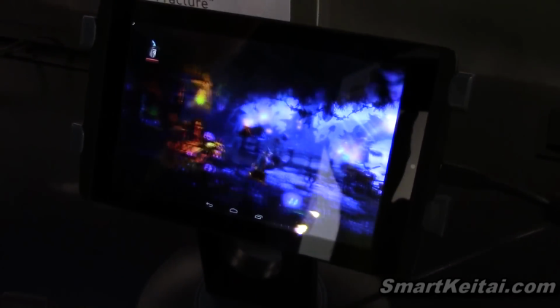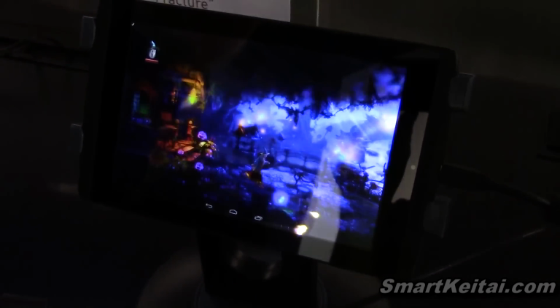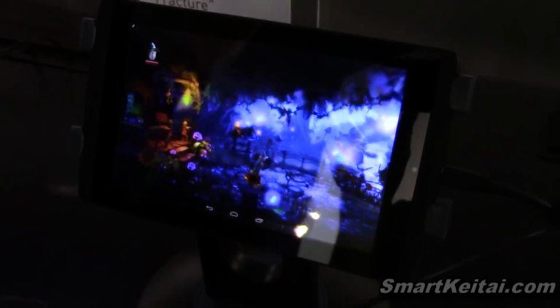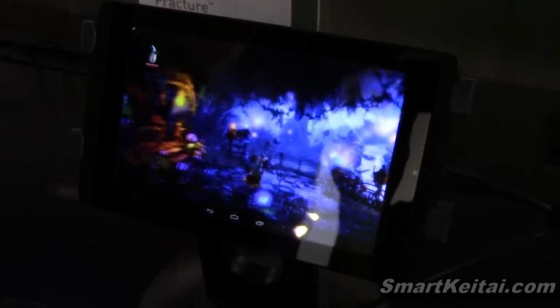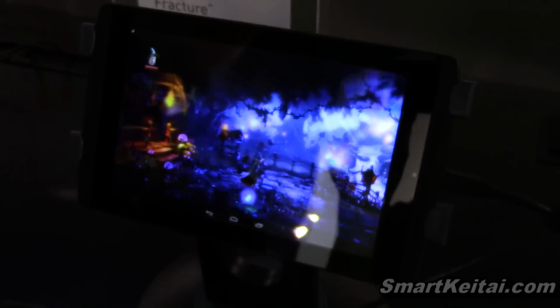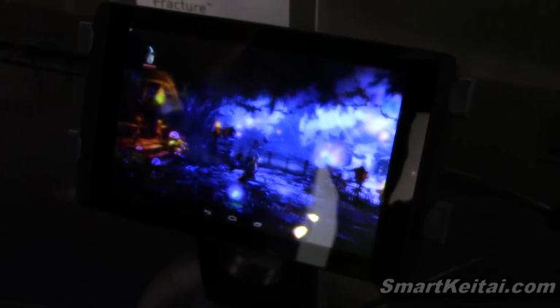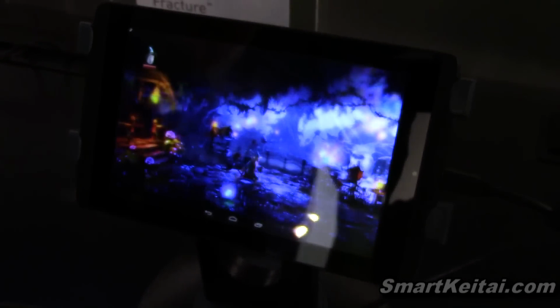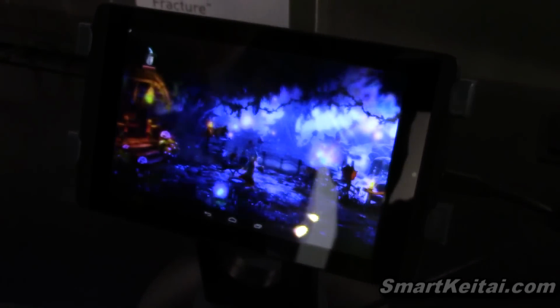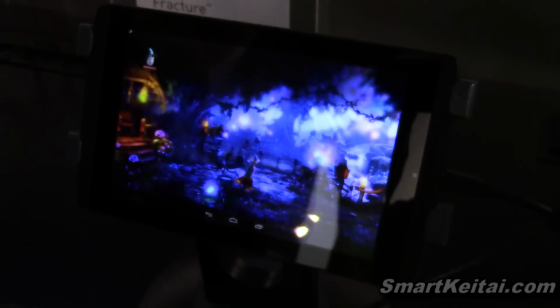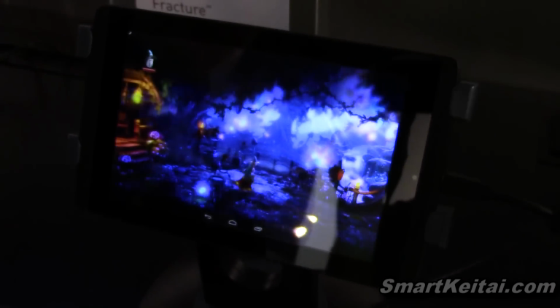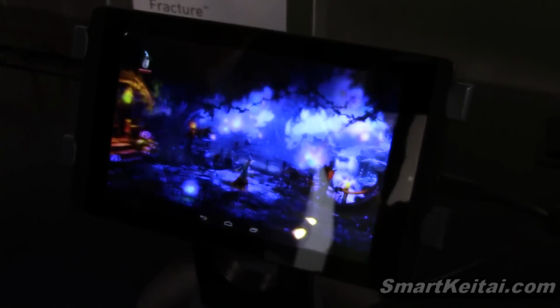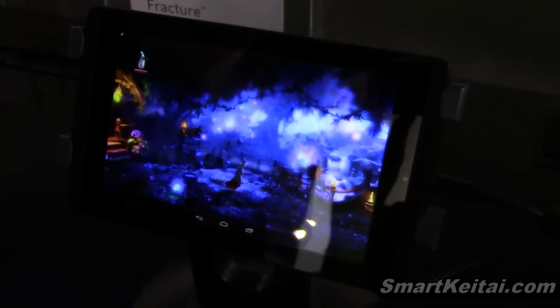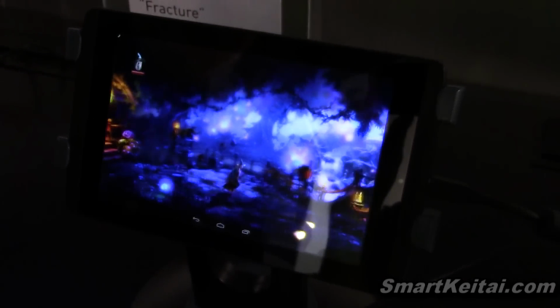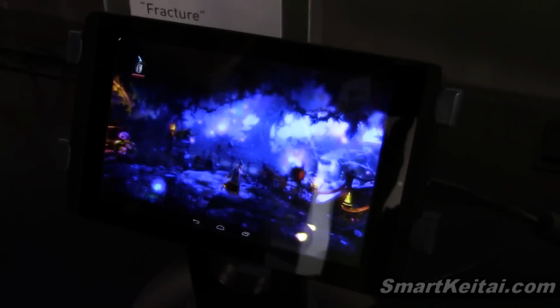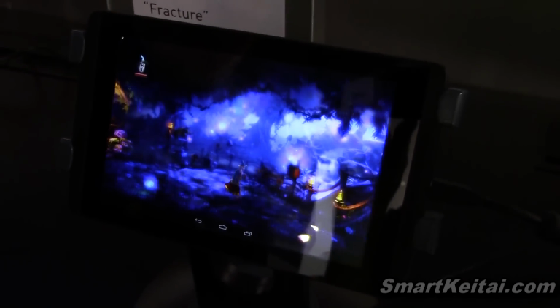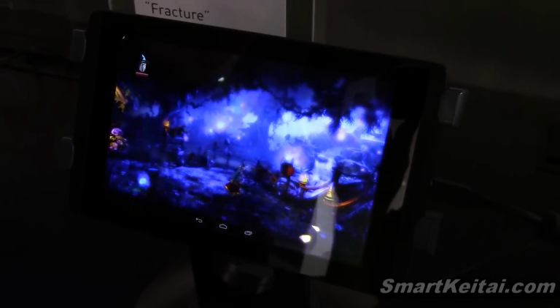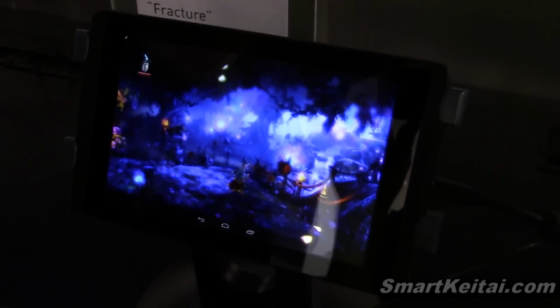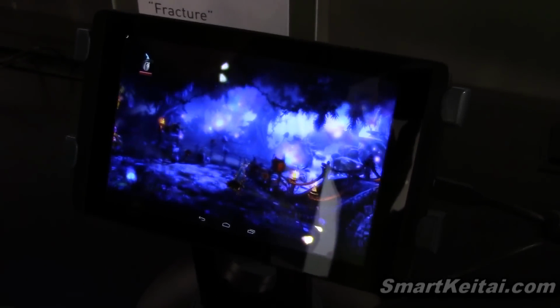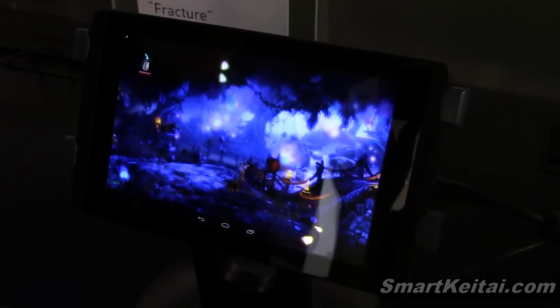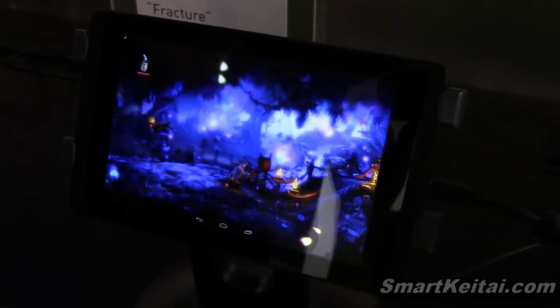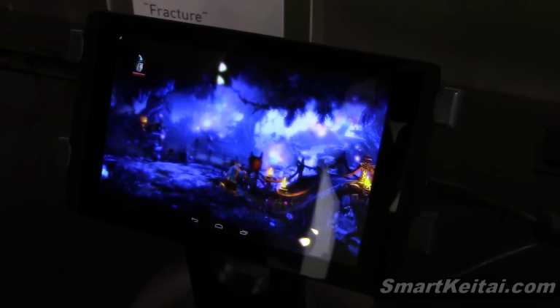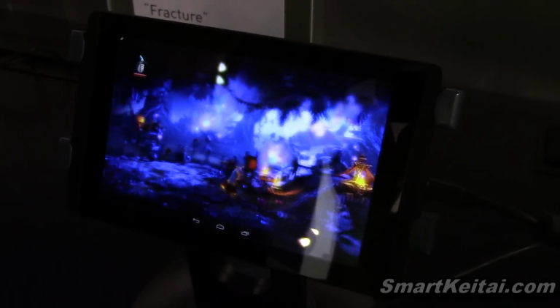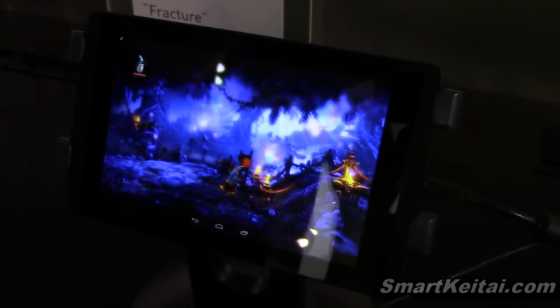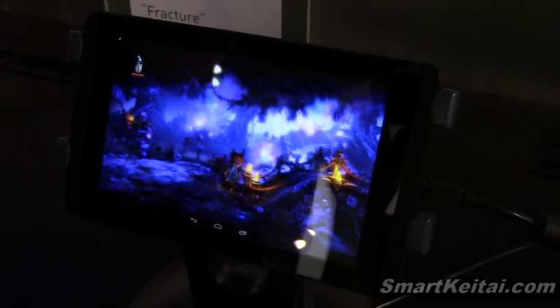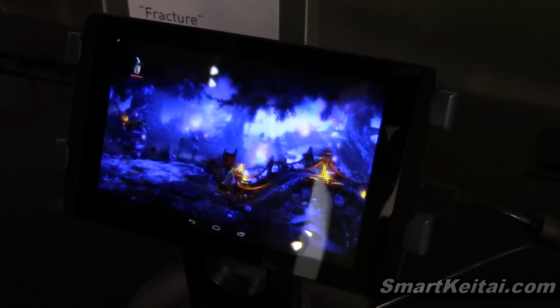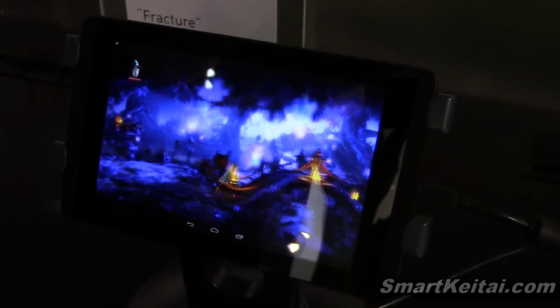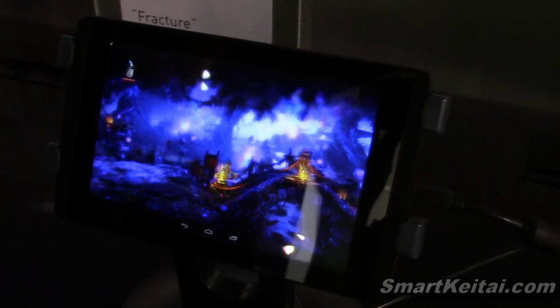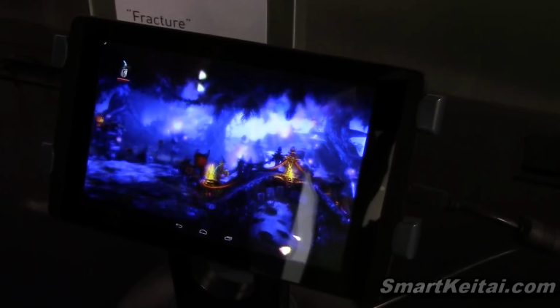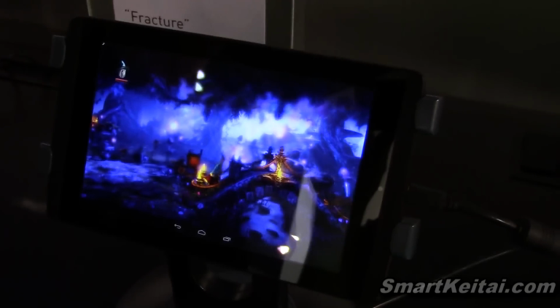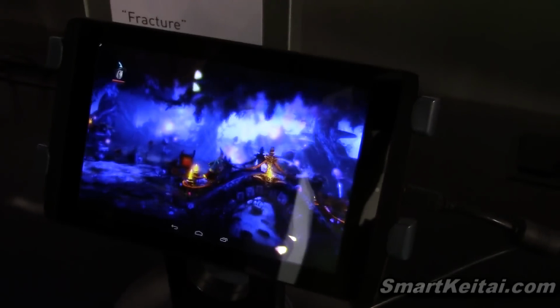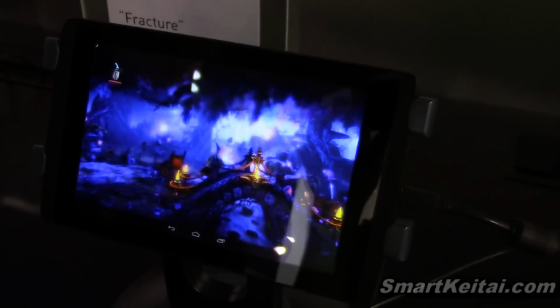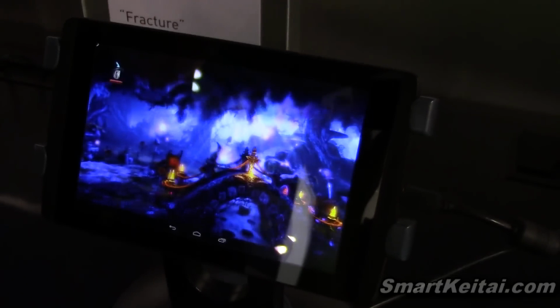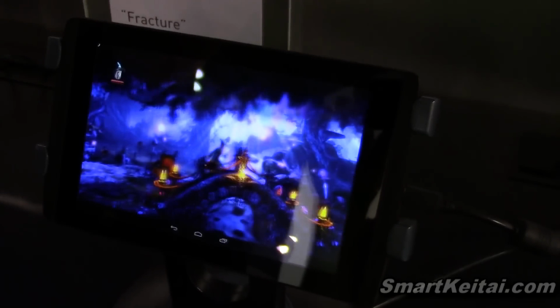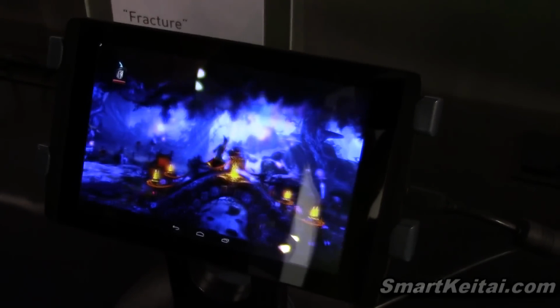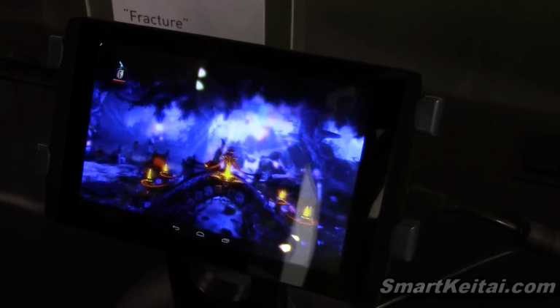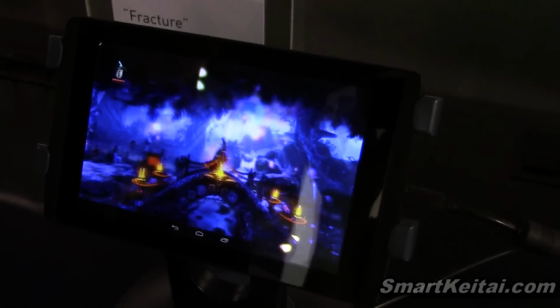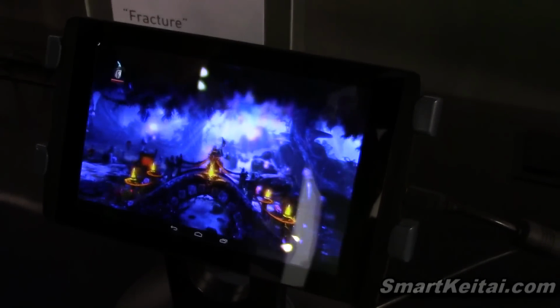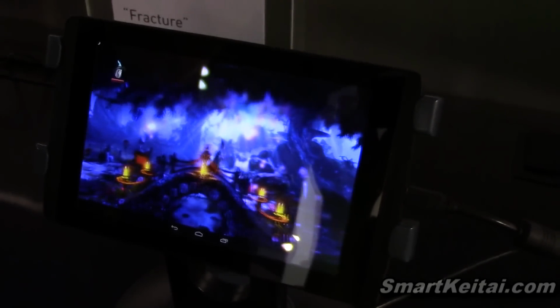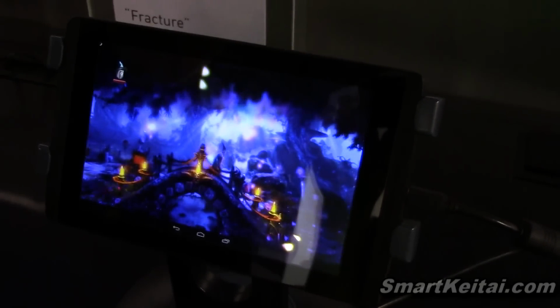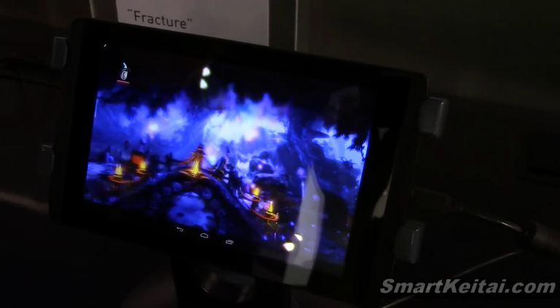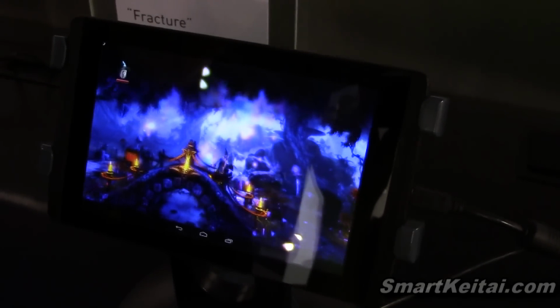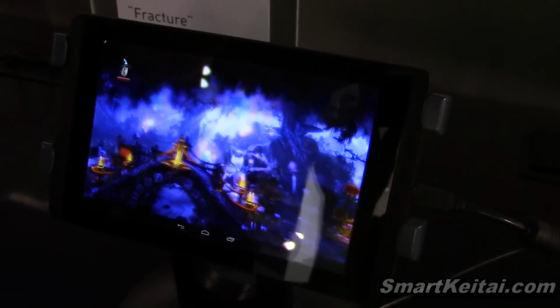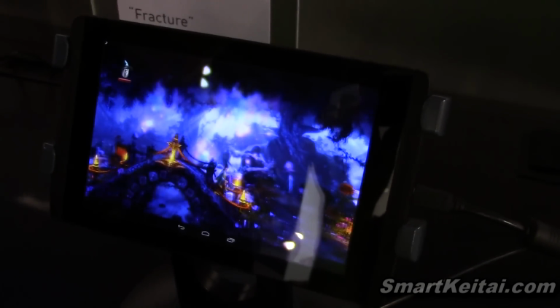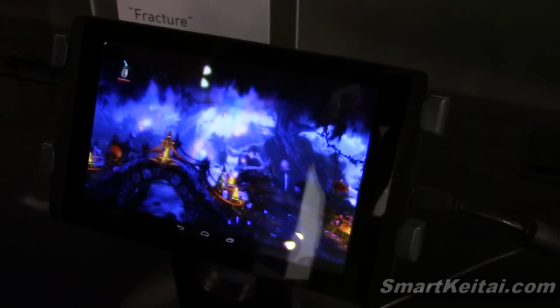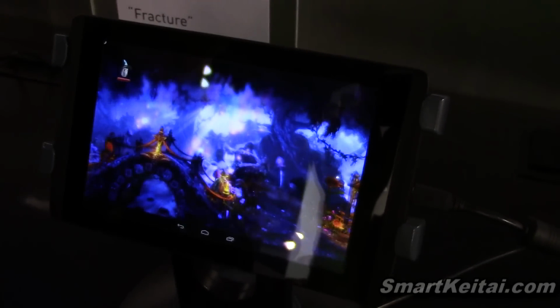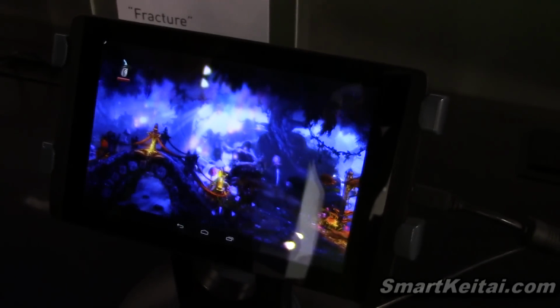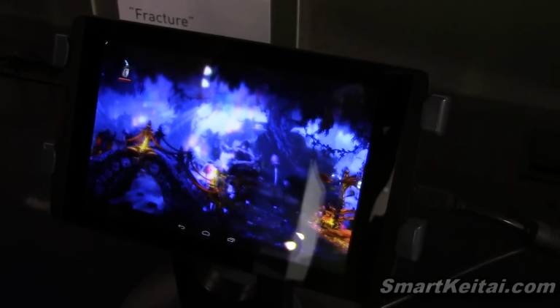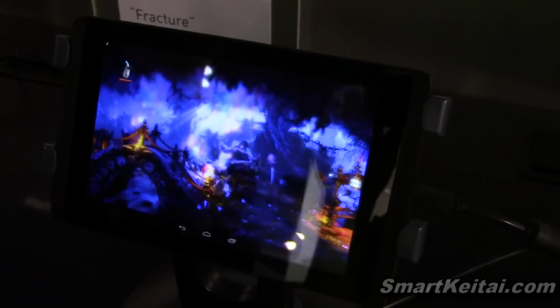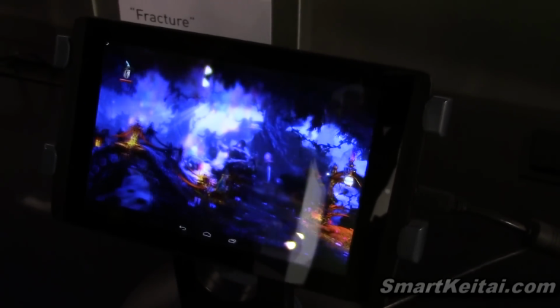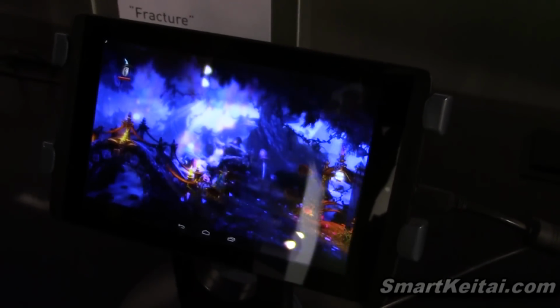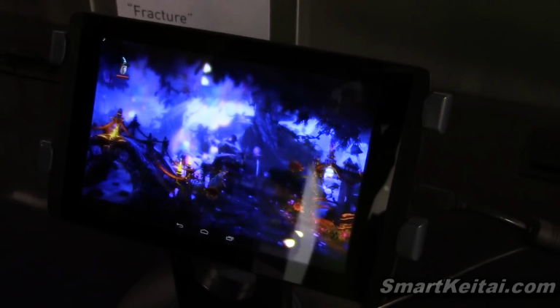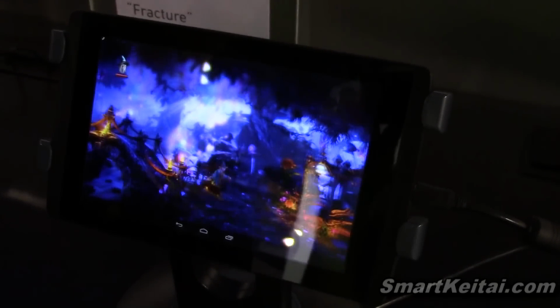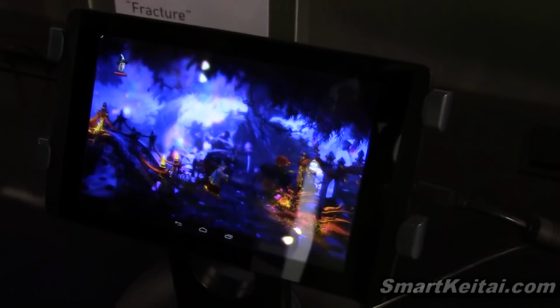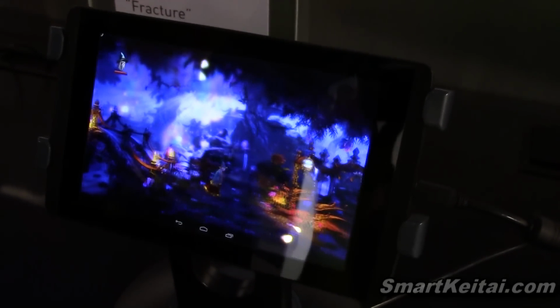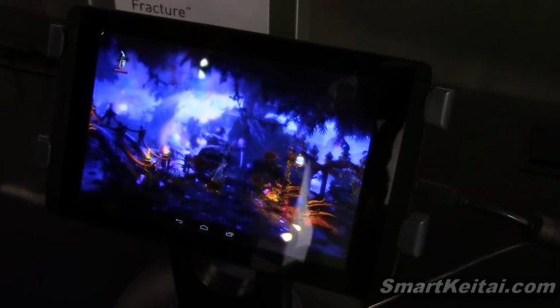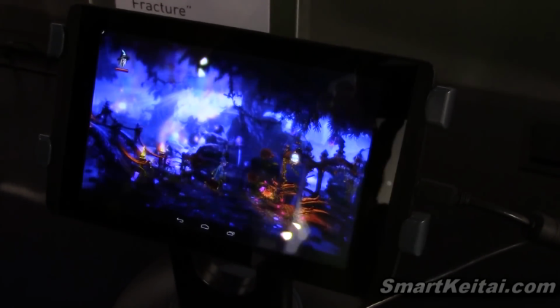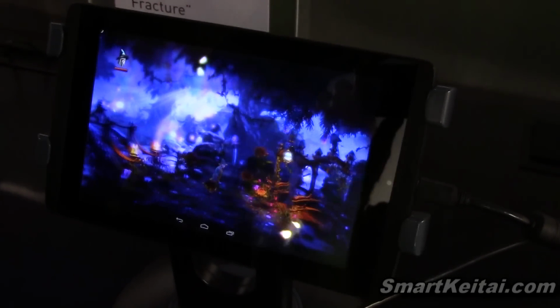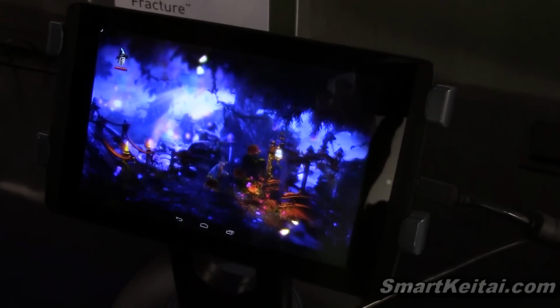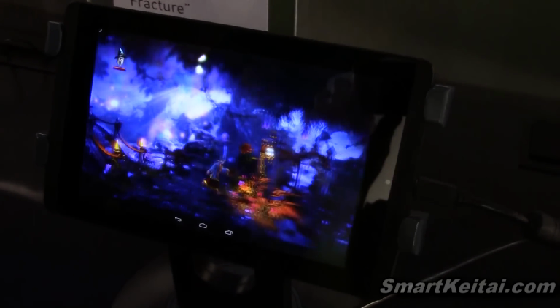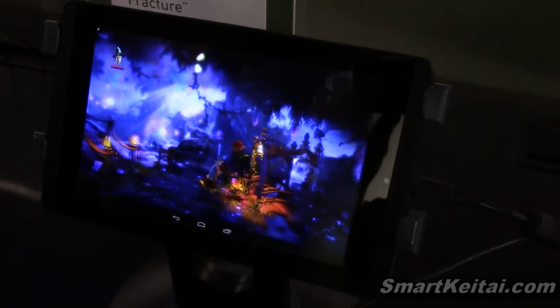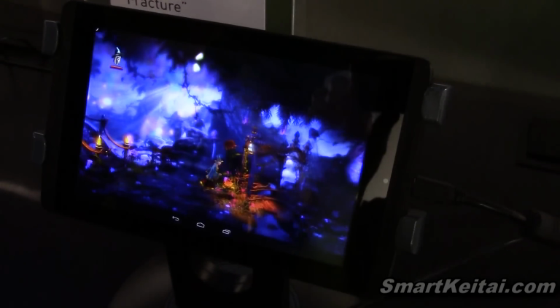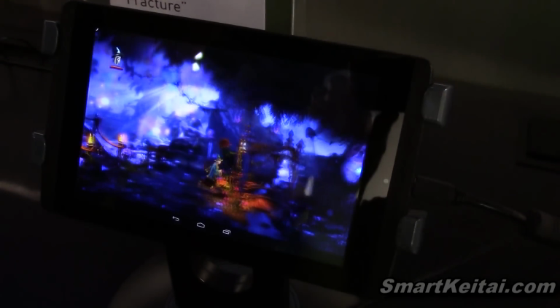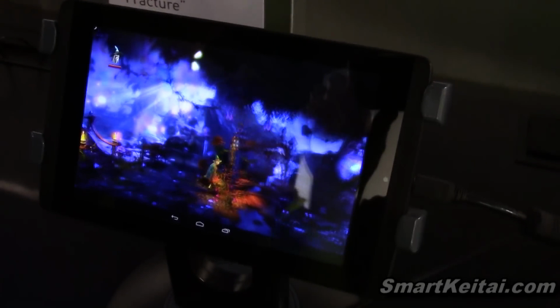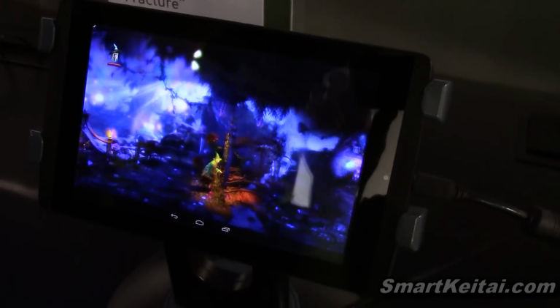Right now we're checking out gaming performance on the Tegra K1 reference tablet from NVIDIA.